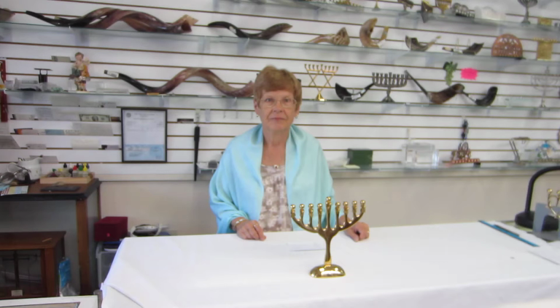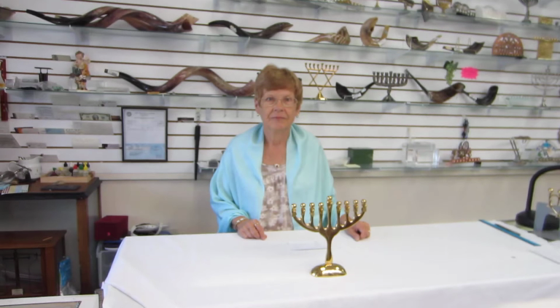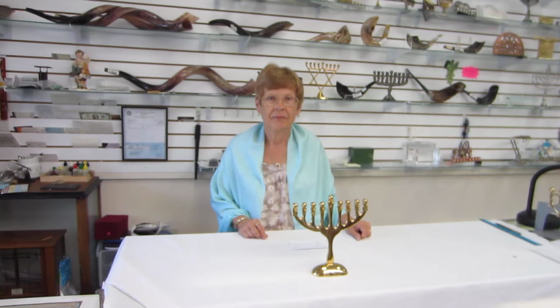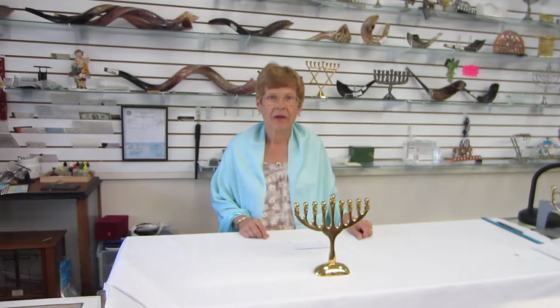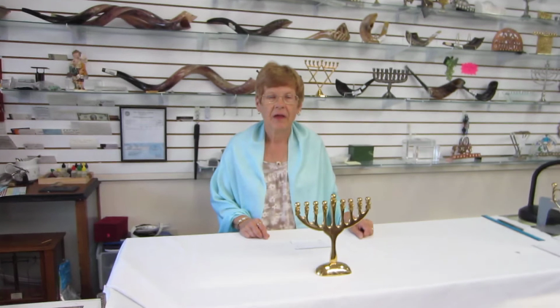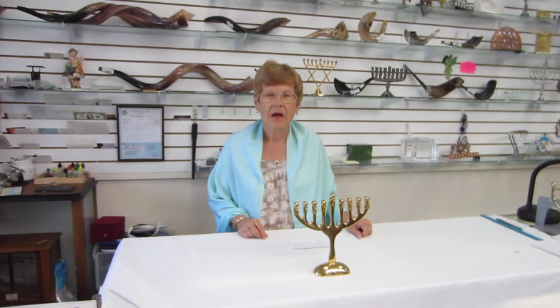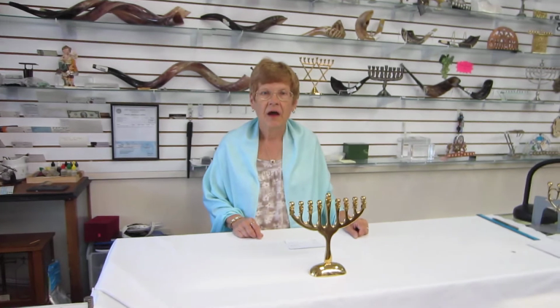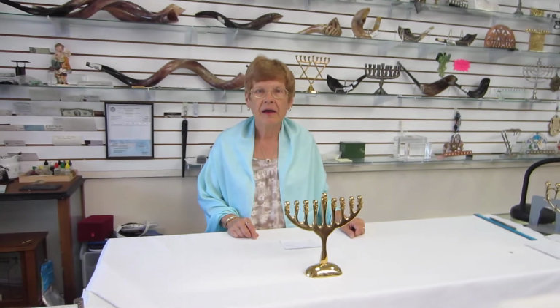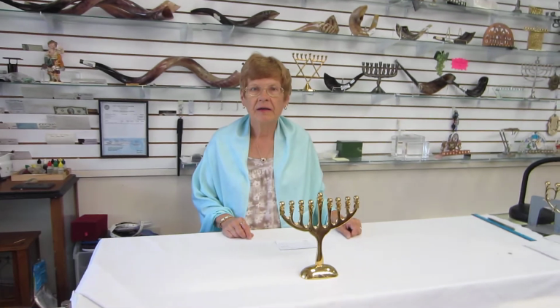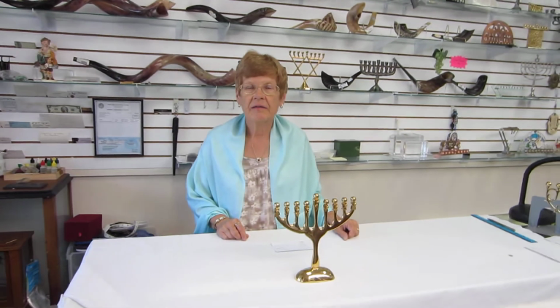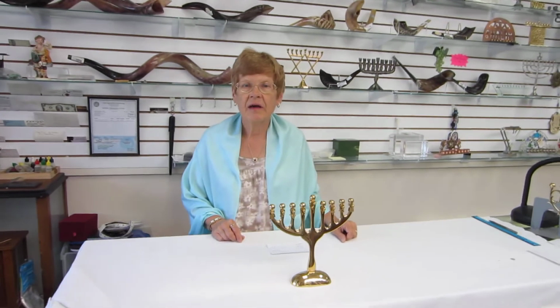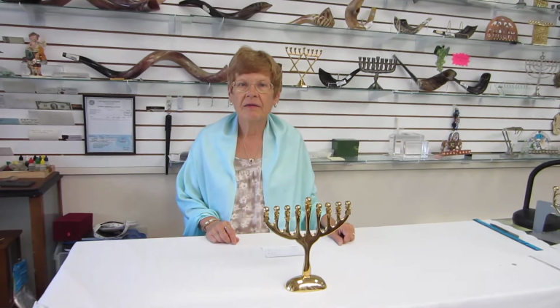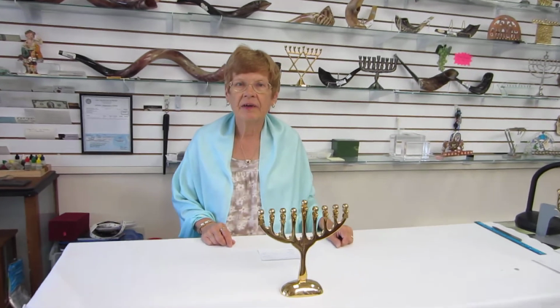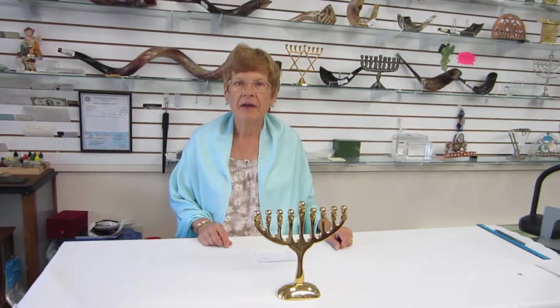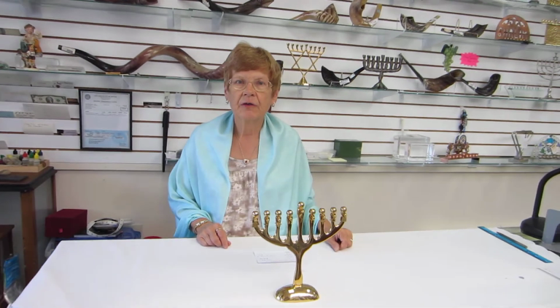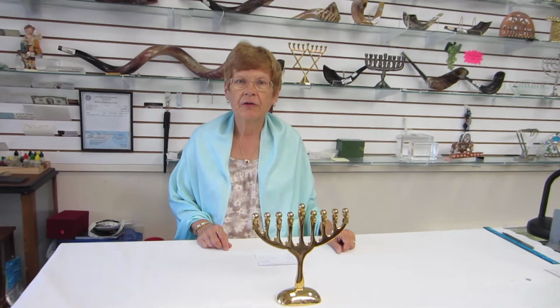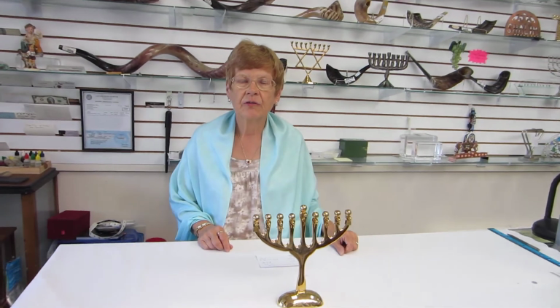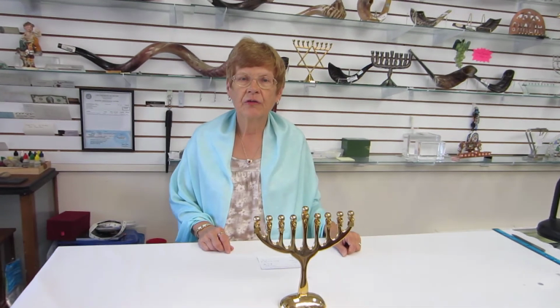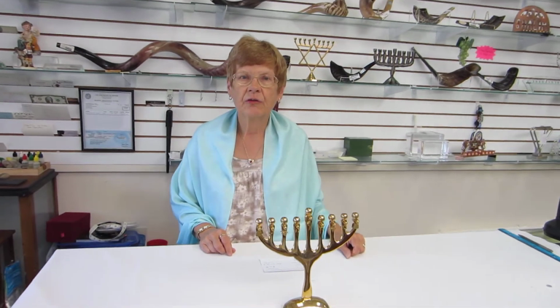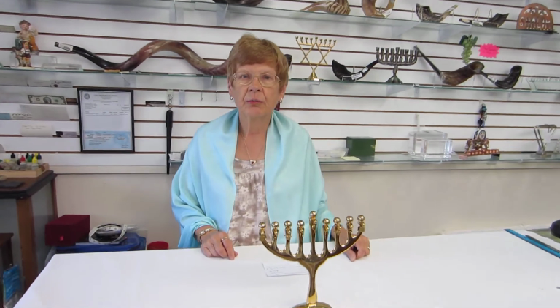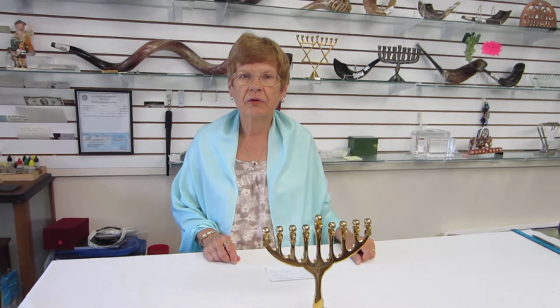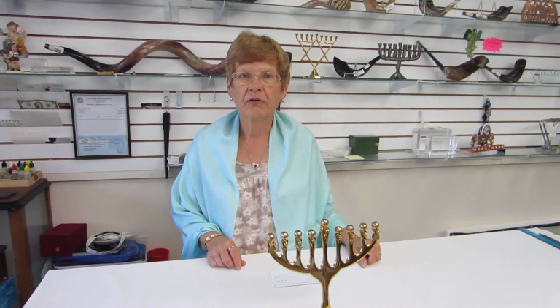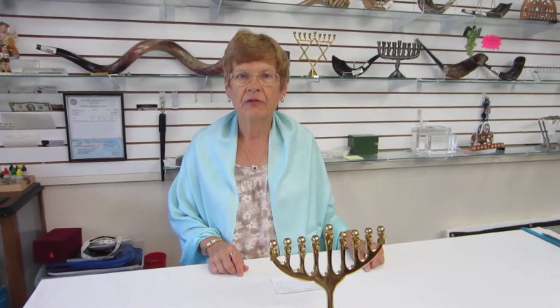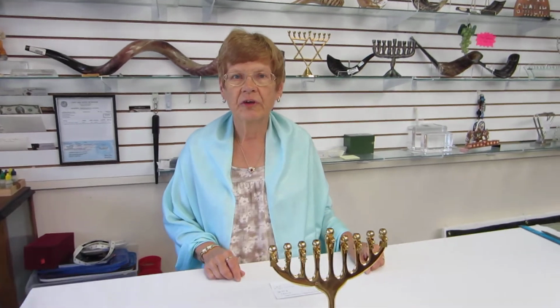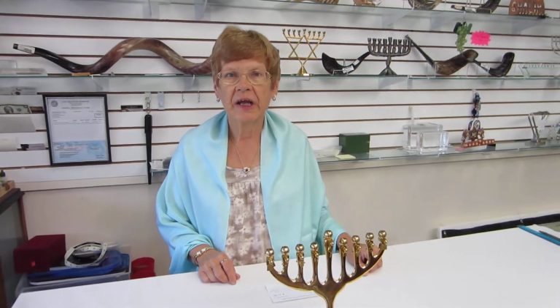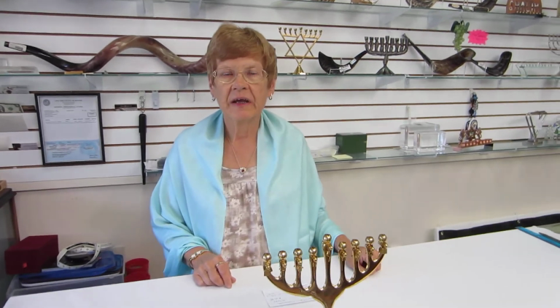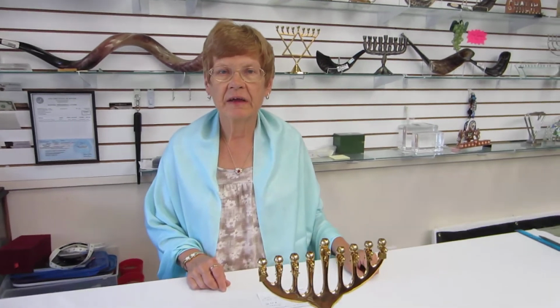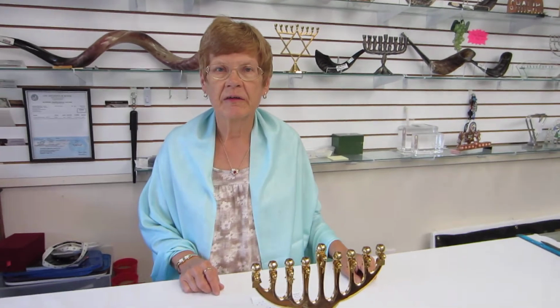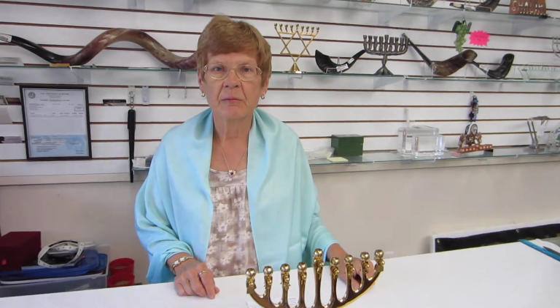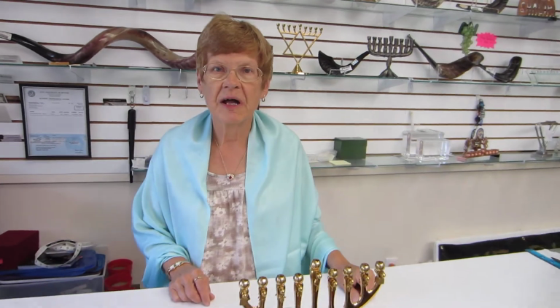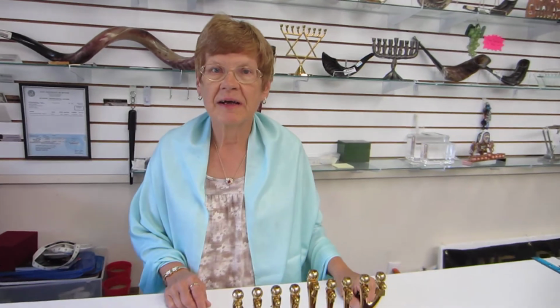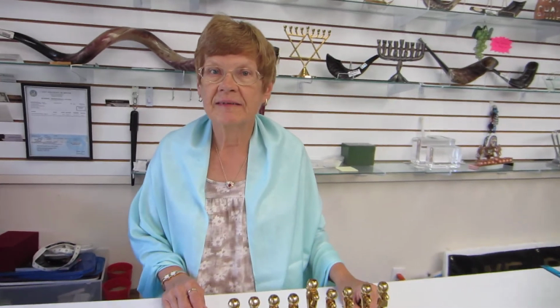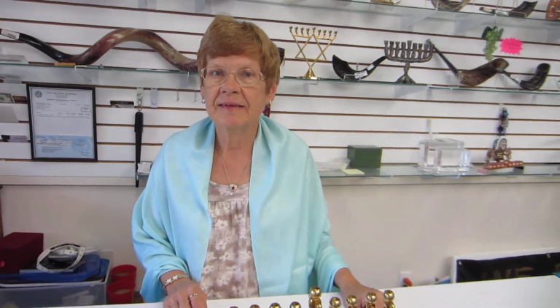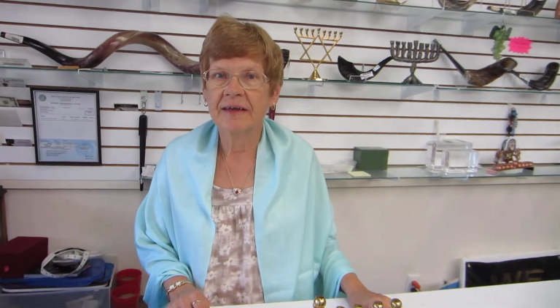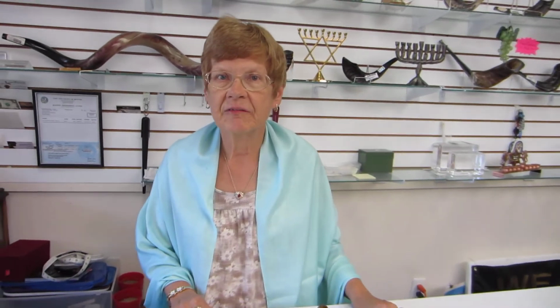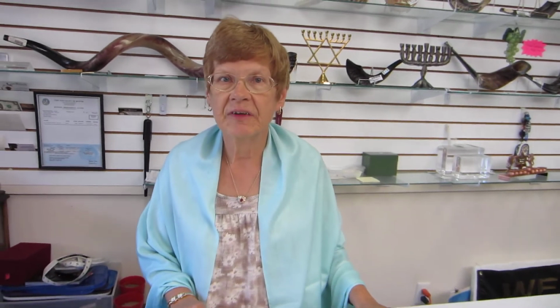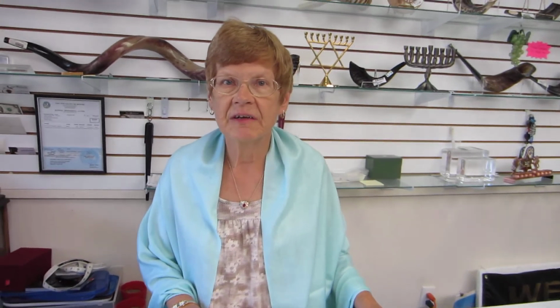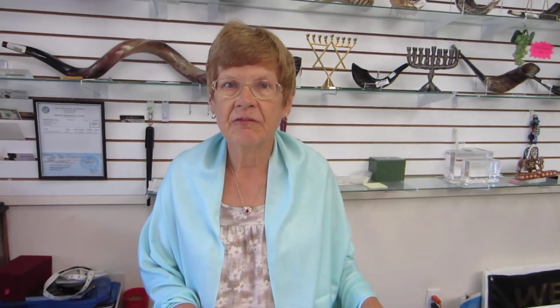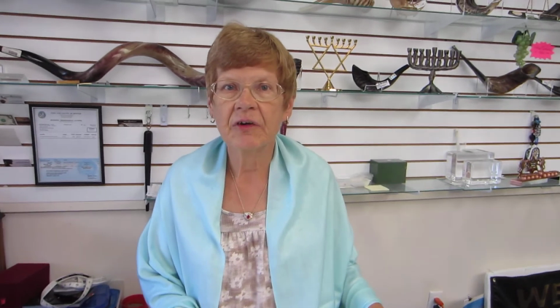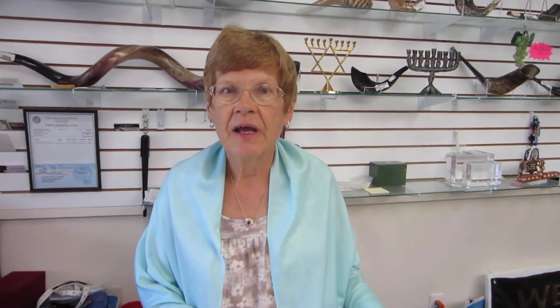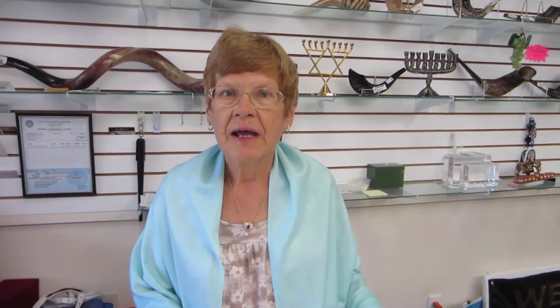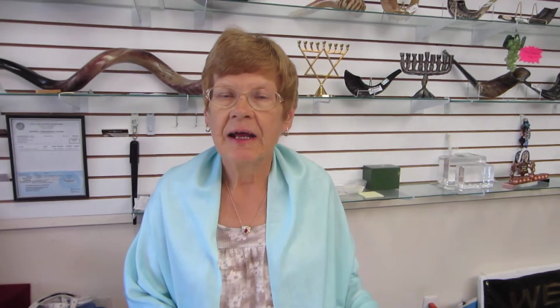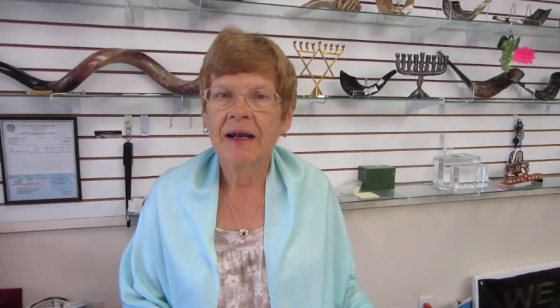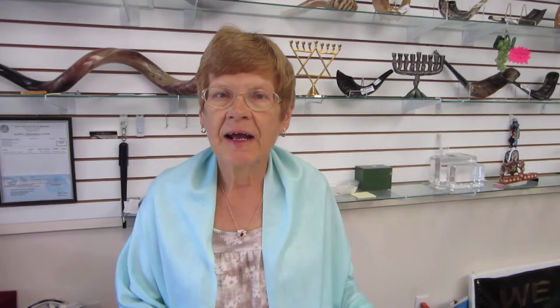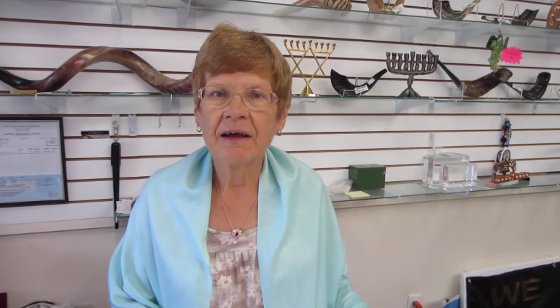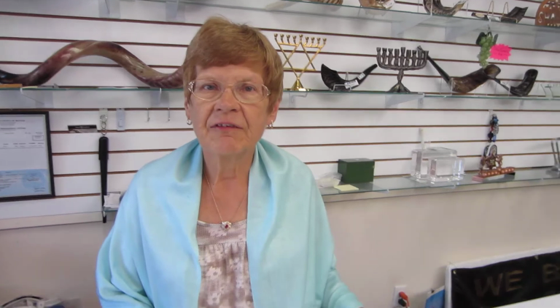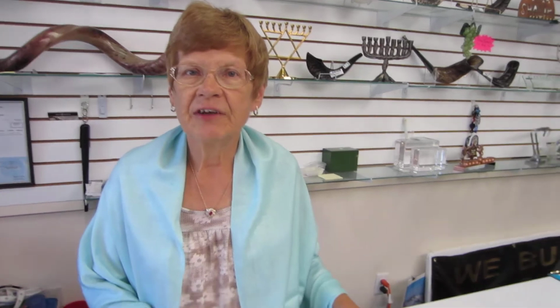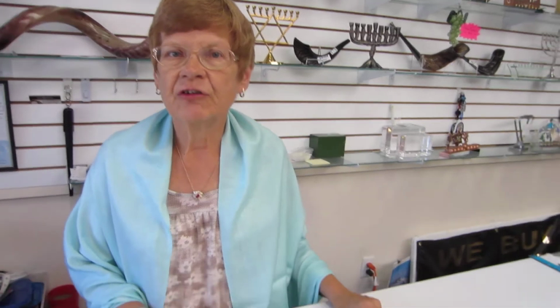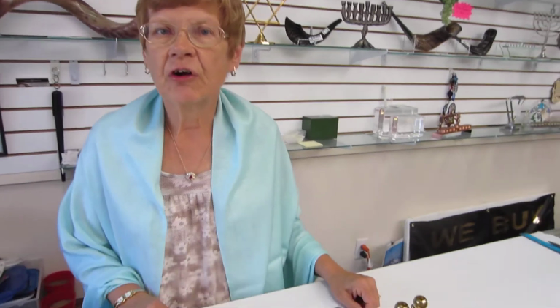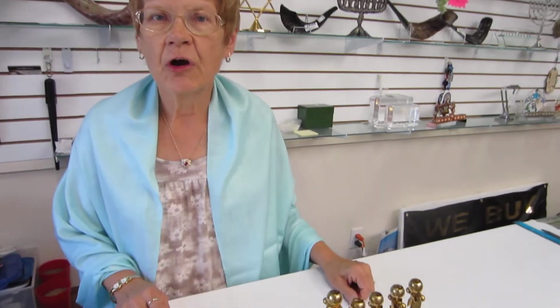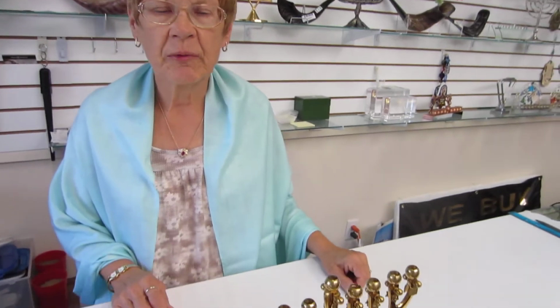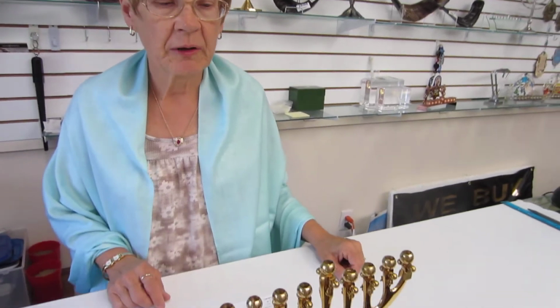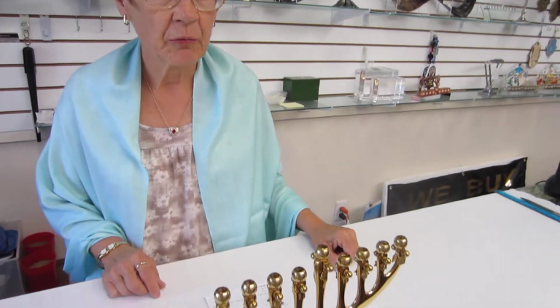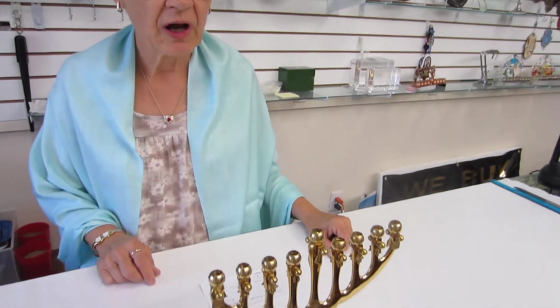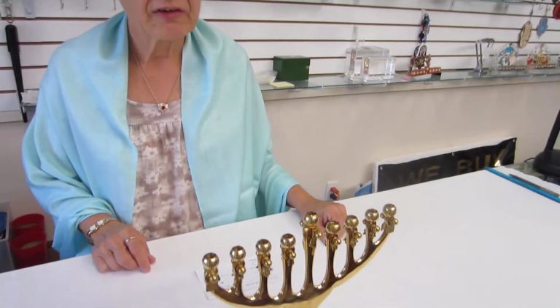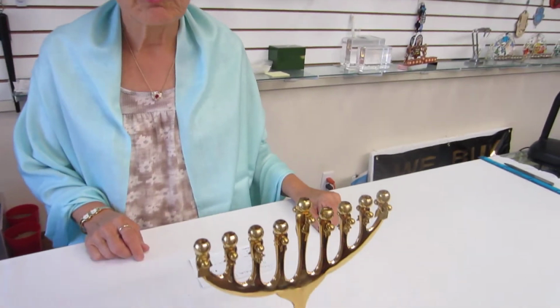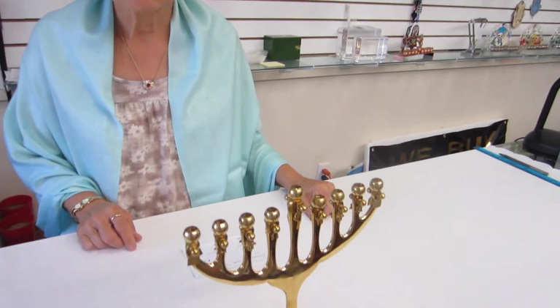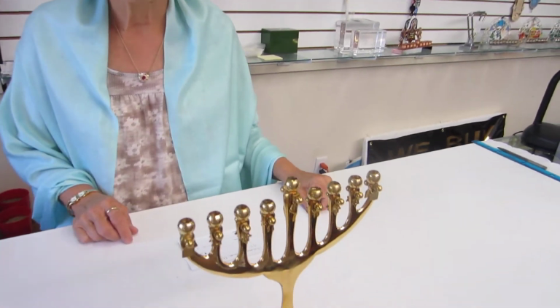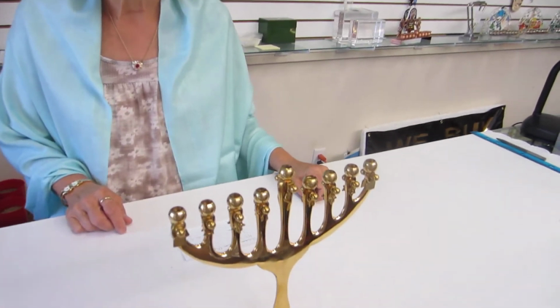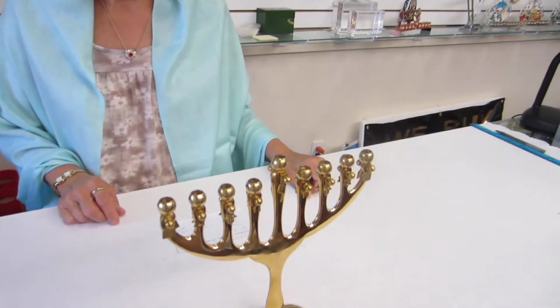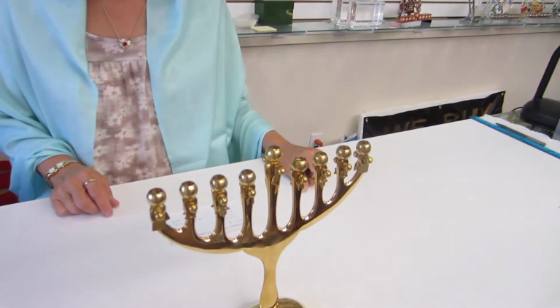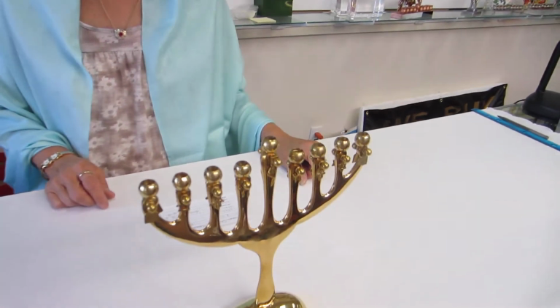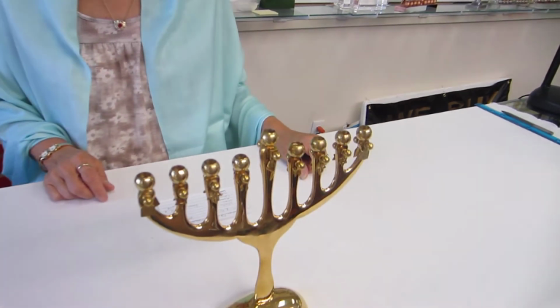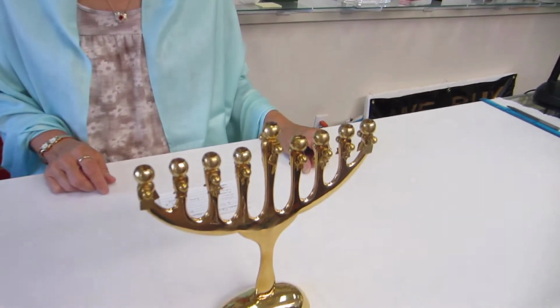Hi, it's Hava at Erings Jewish Books and Judaica in the Mile High city of Denver, and I have a charming brass menorah to show you.